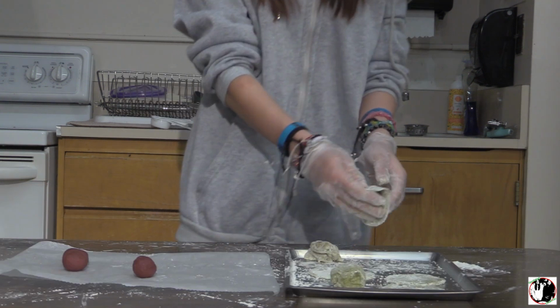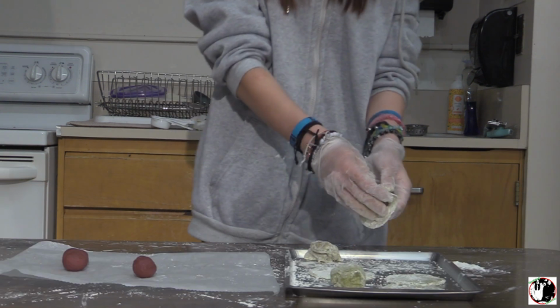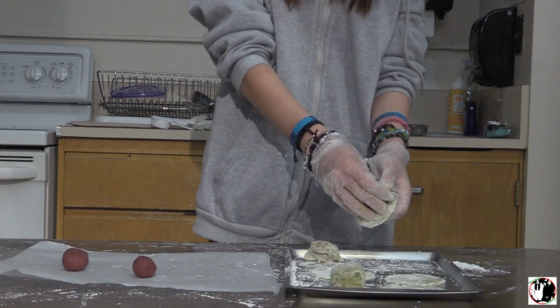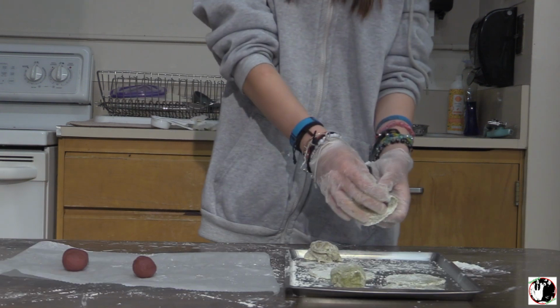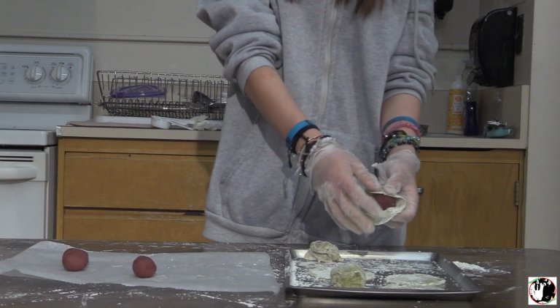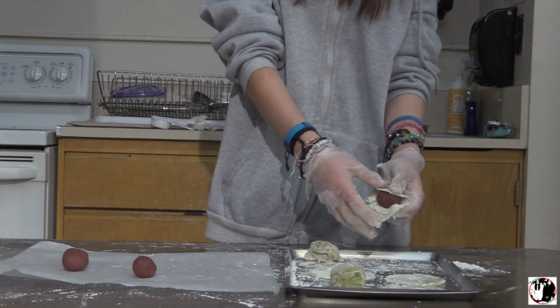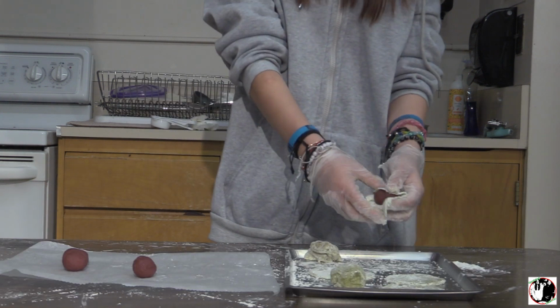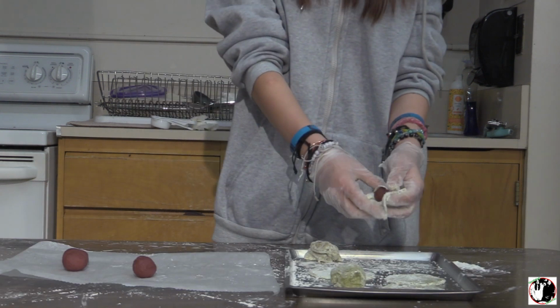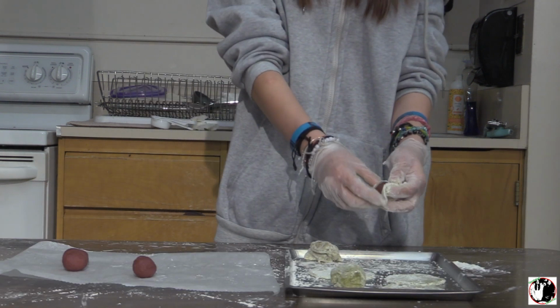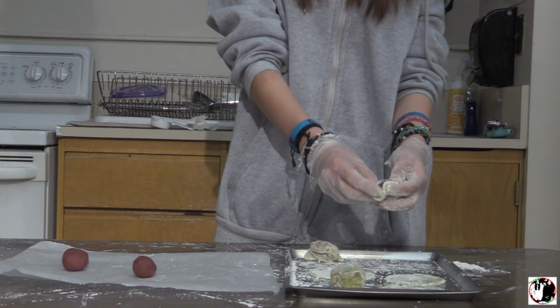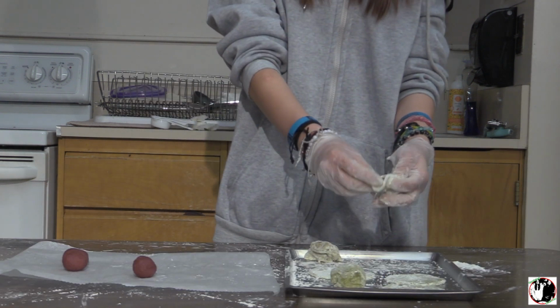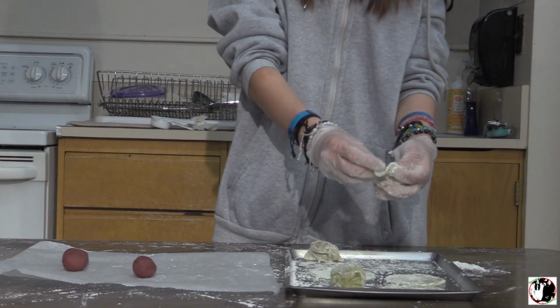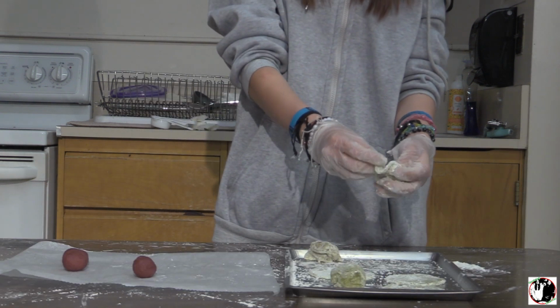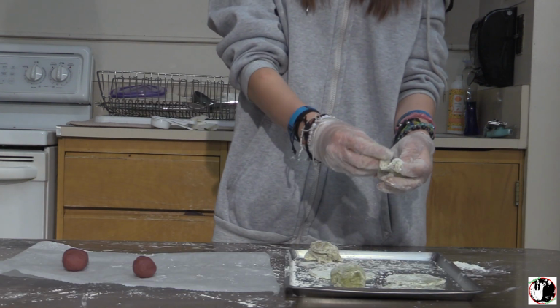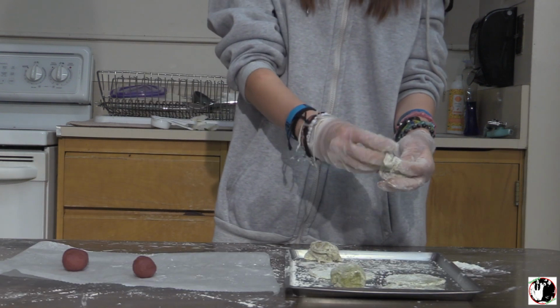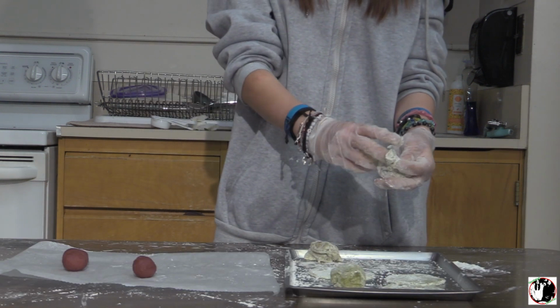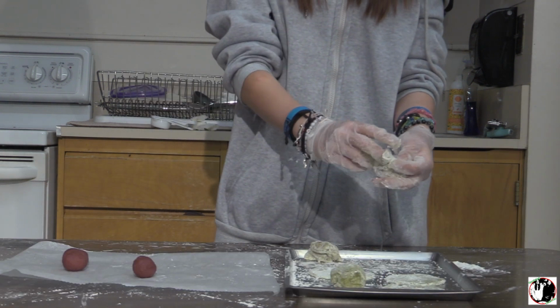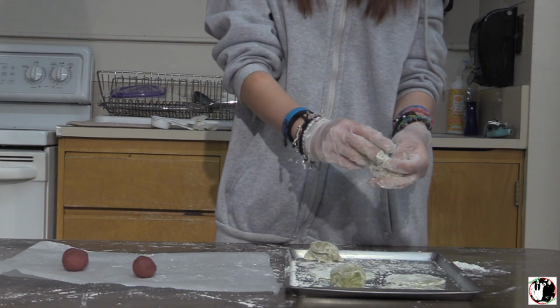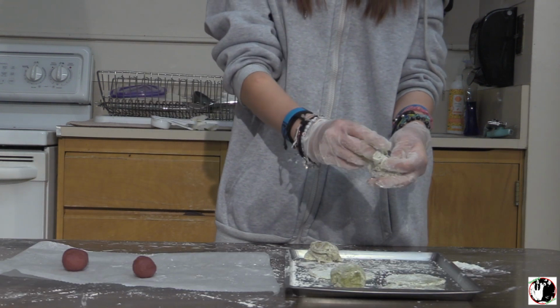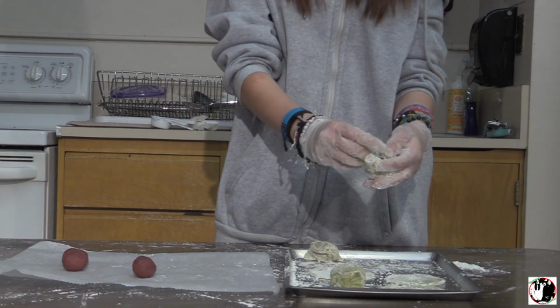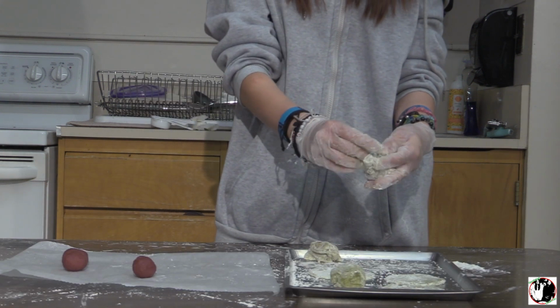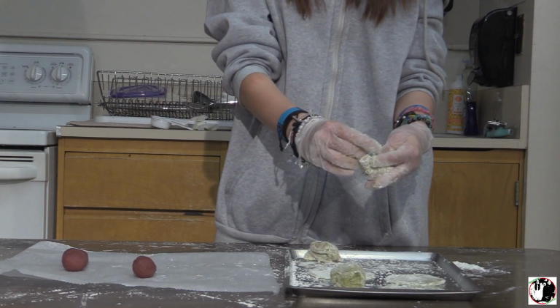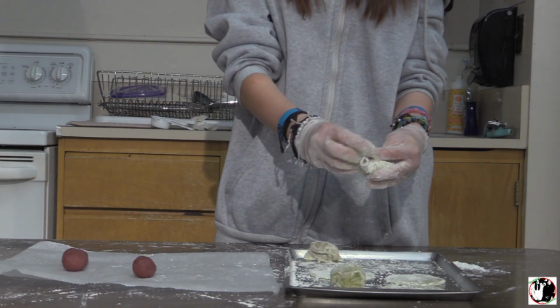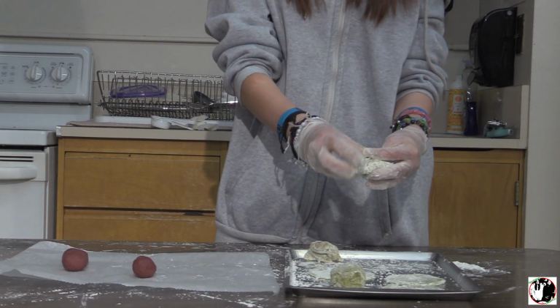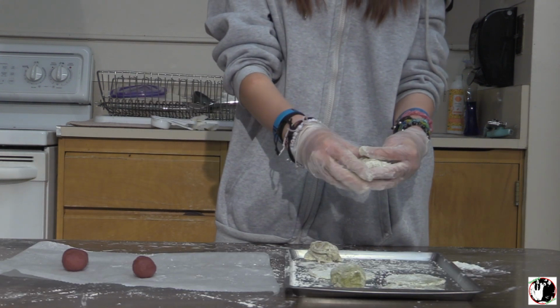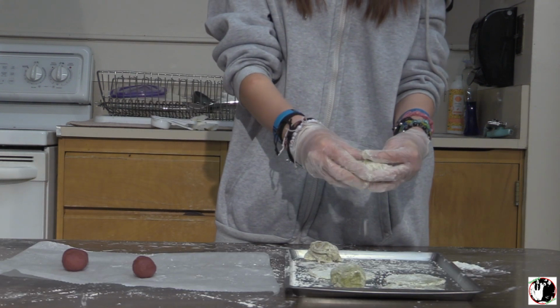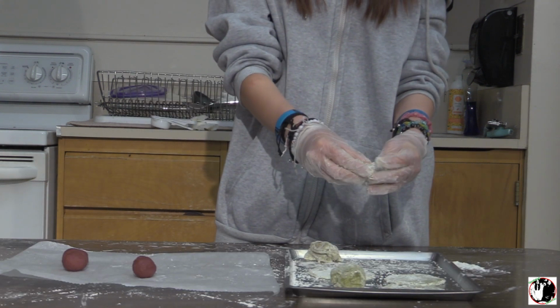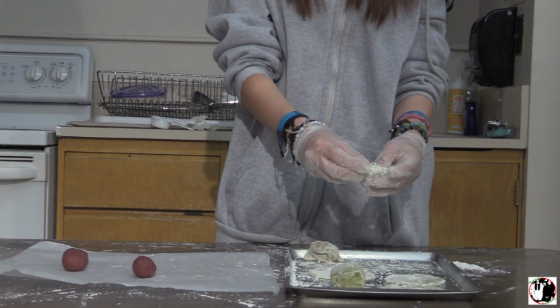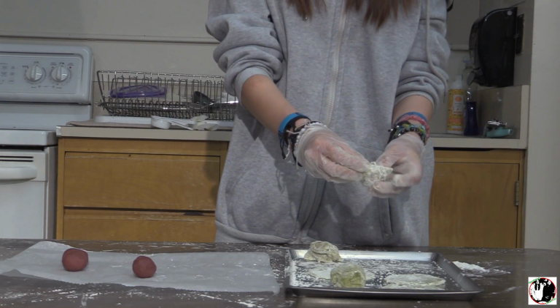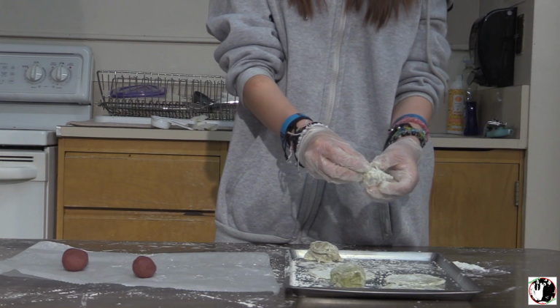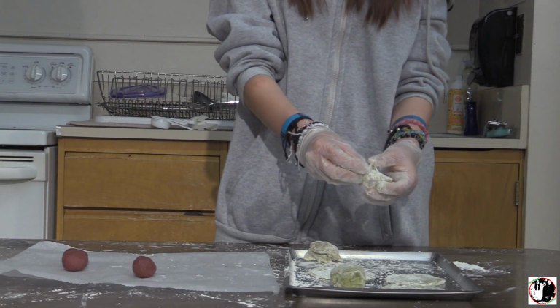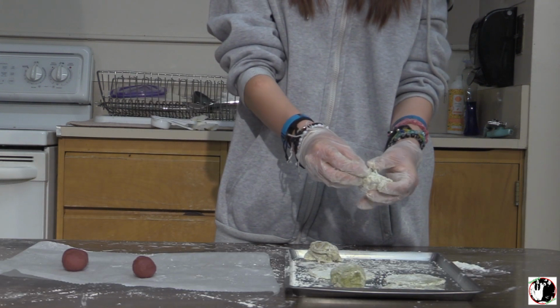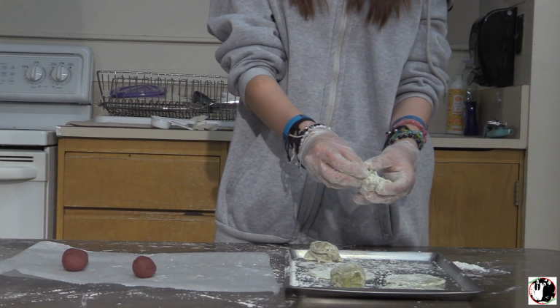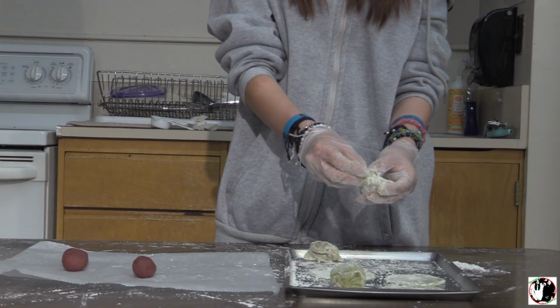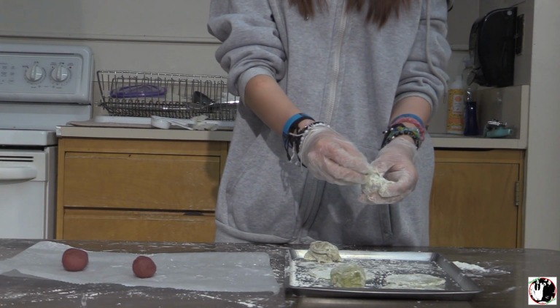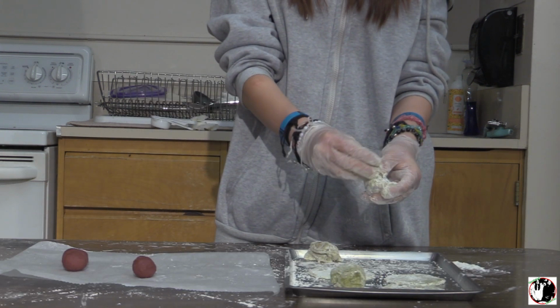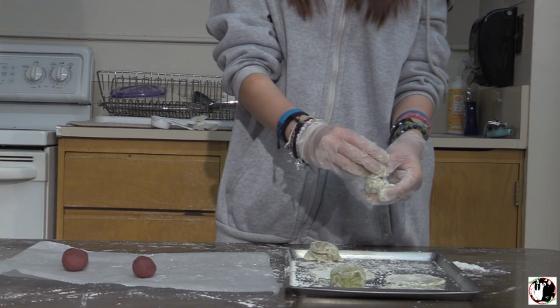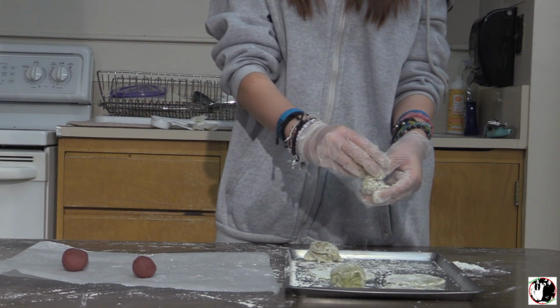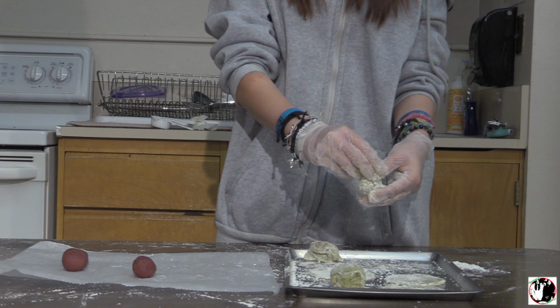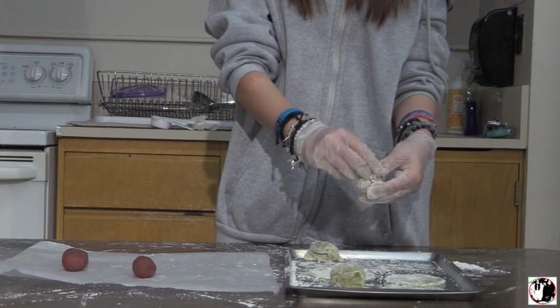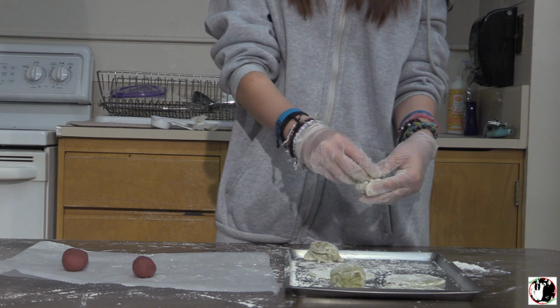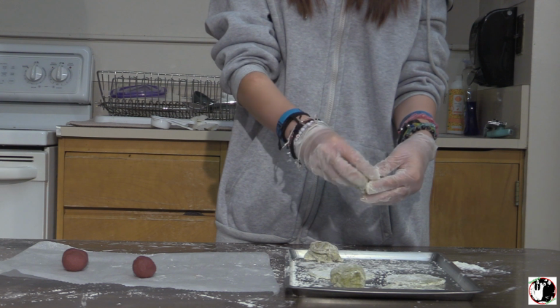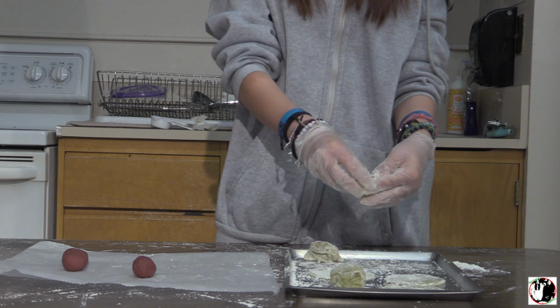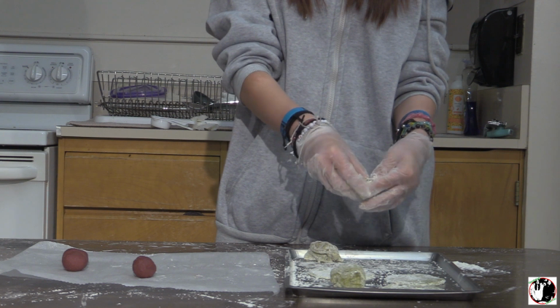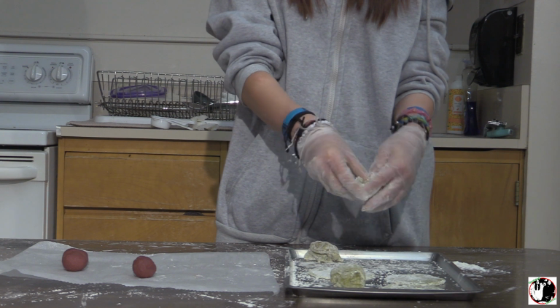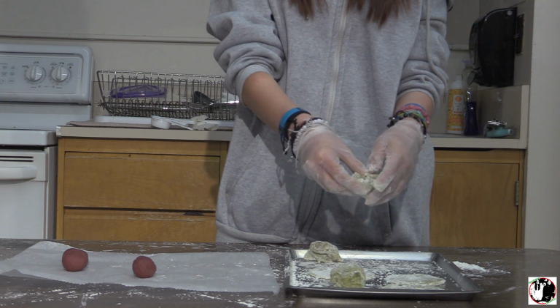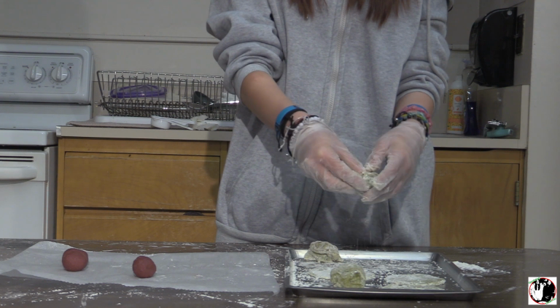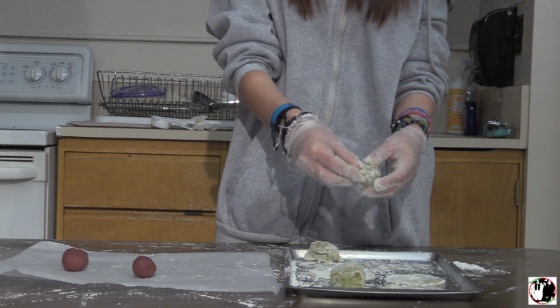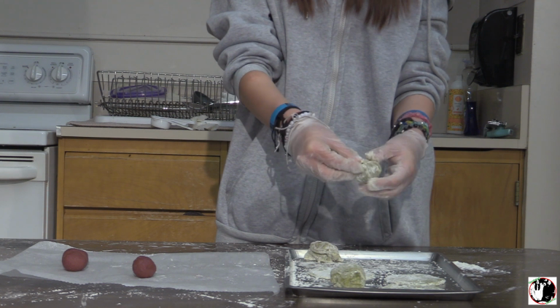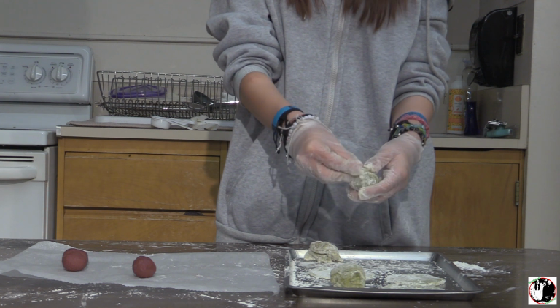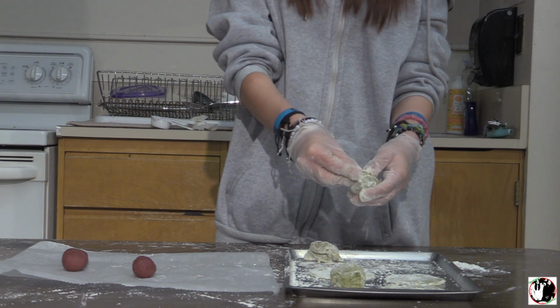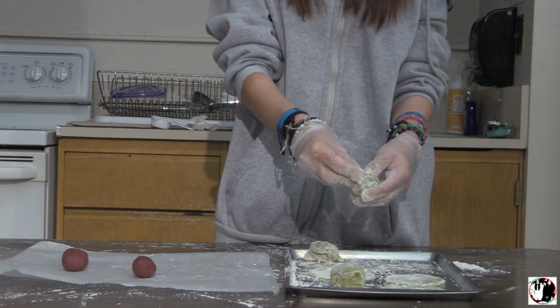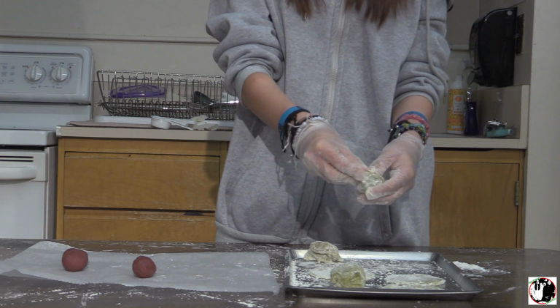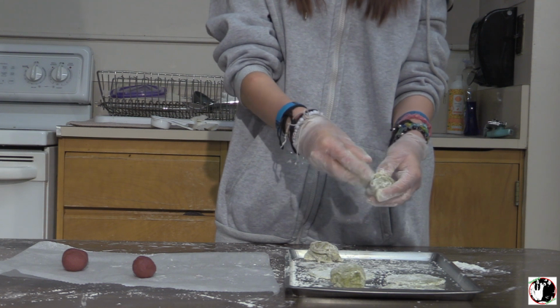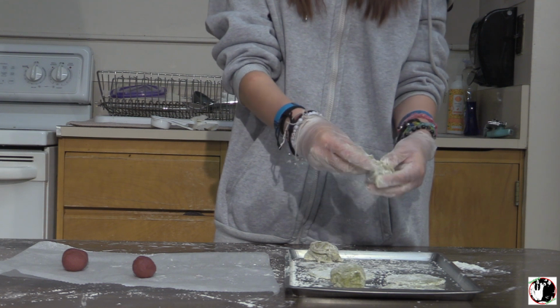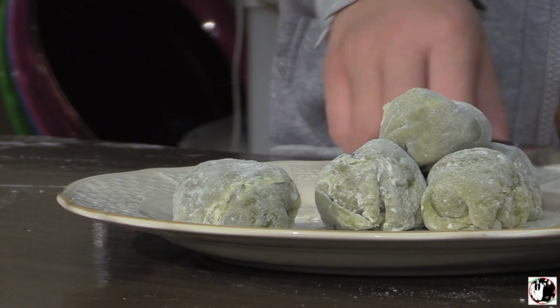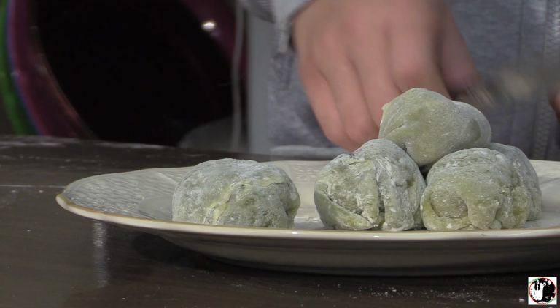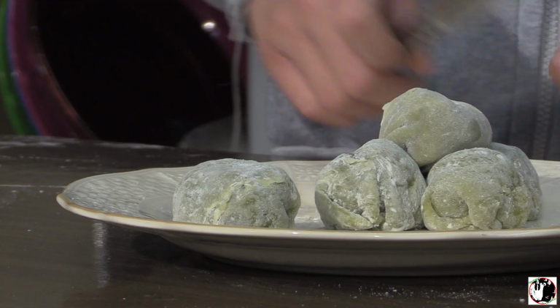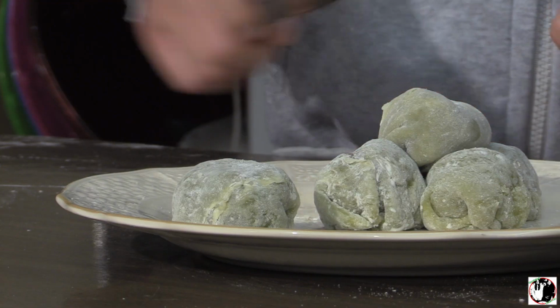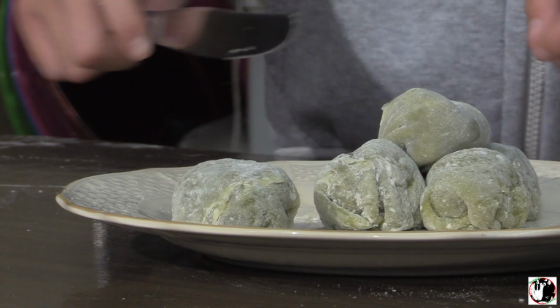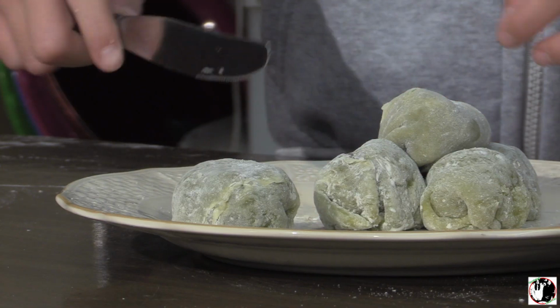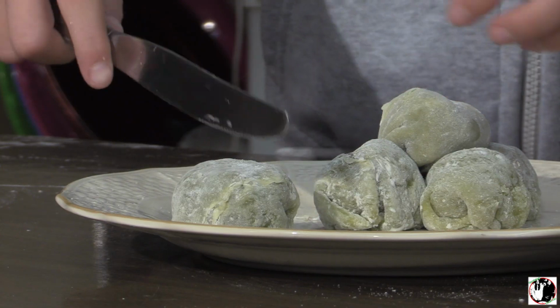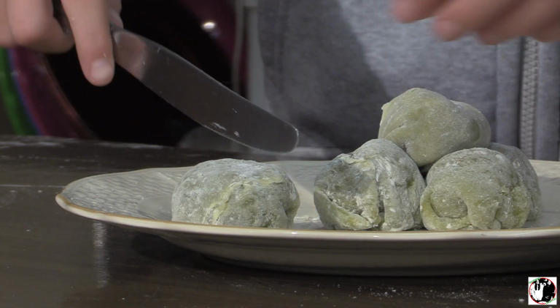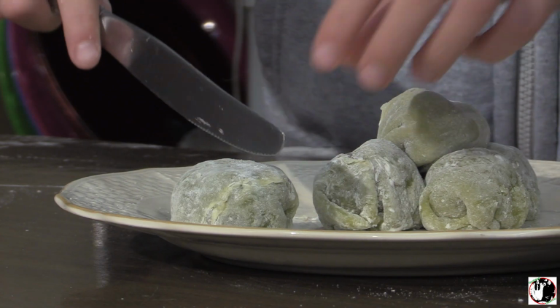Take out the red bean paste balls from the freezer and wrap the mochi around it. Then finally, enjoy.